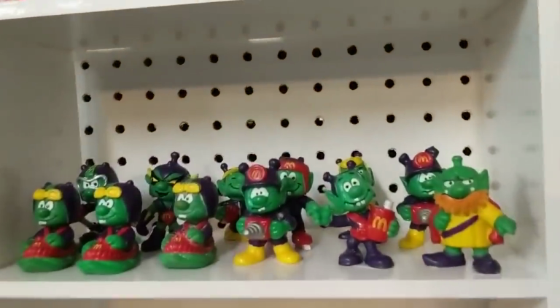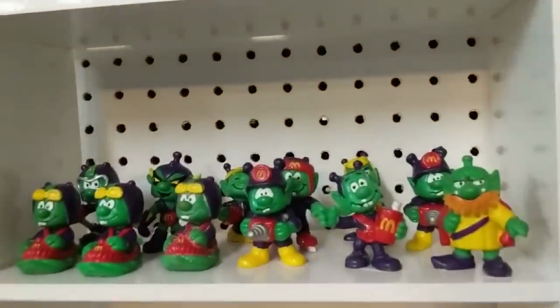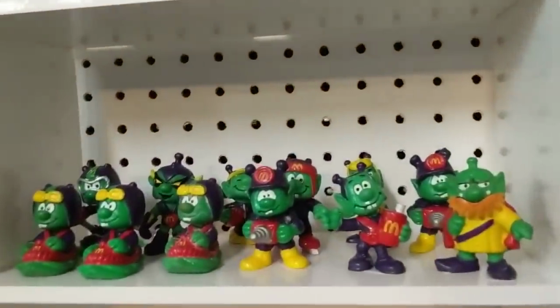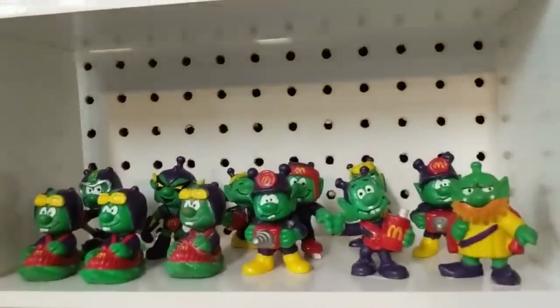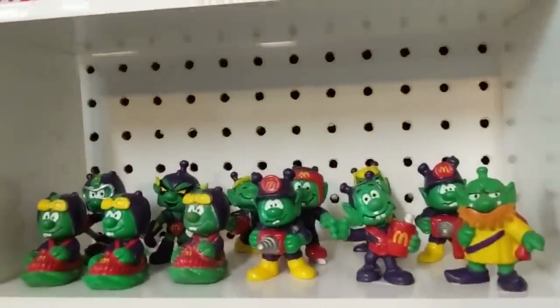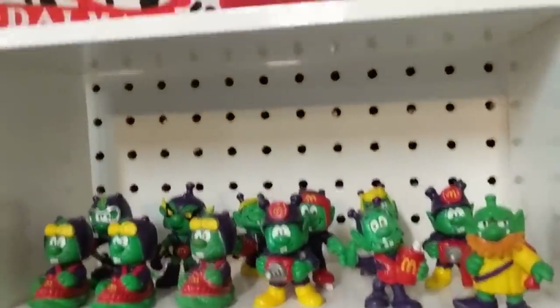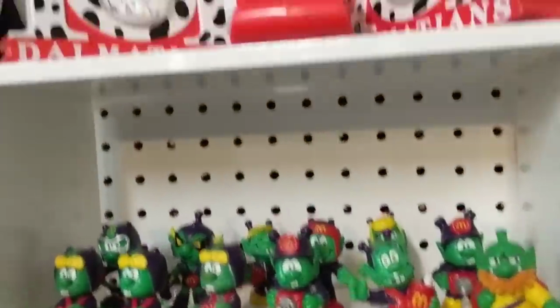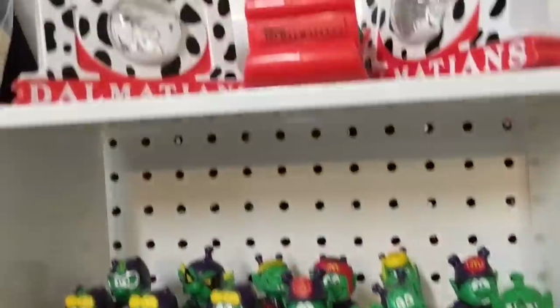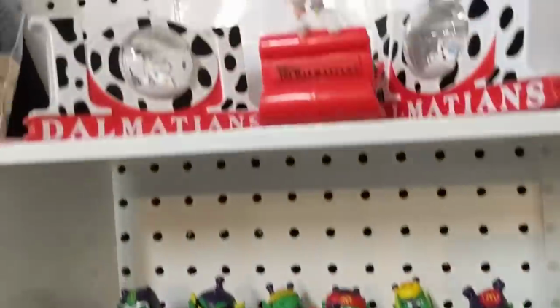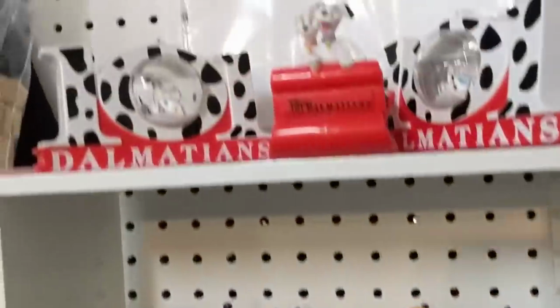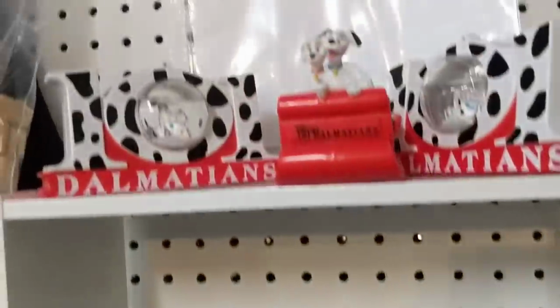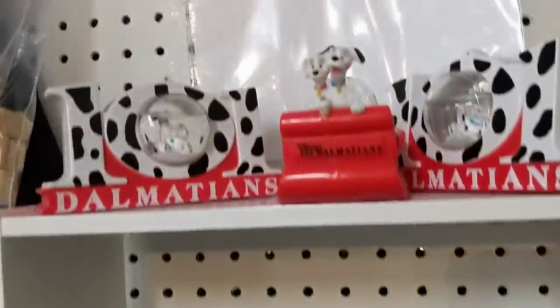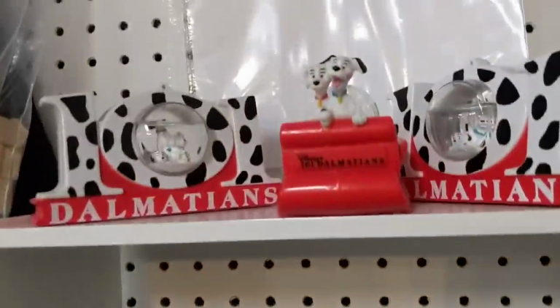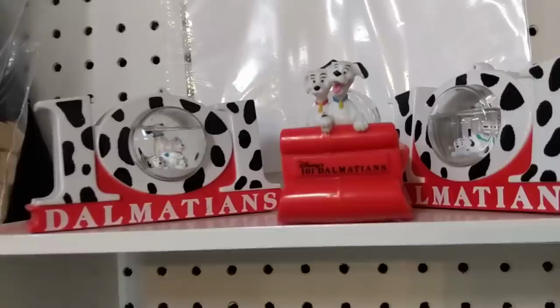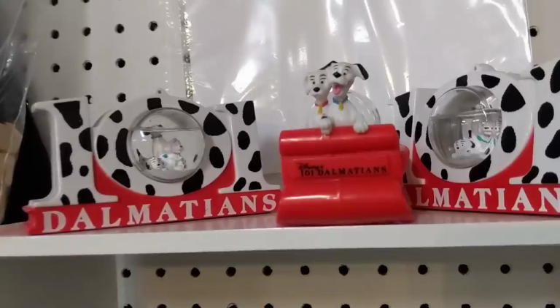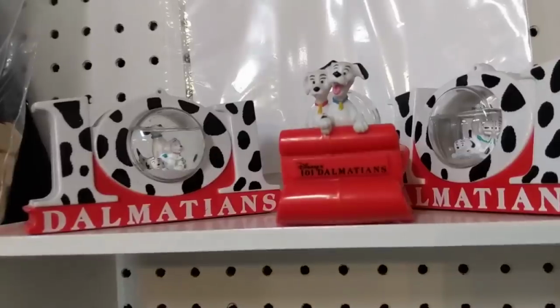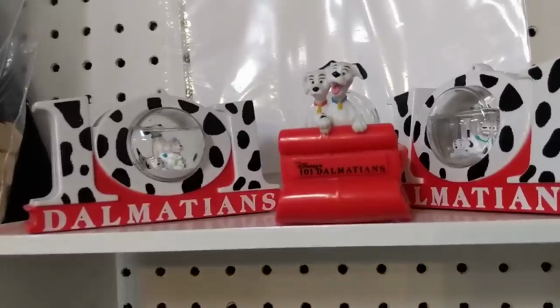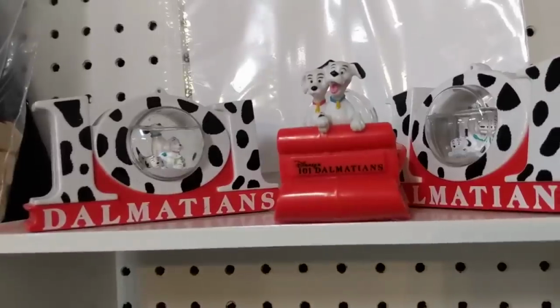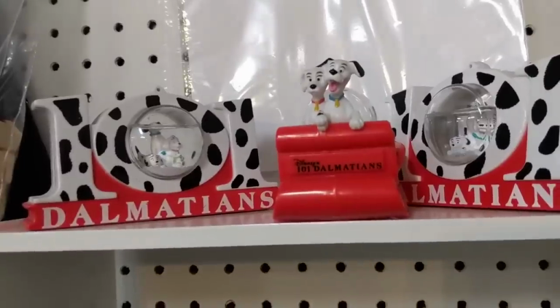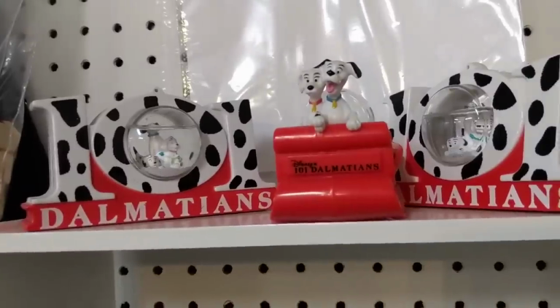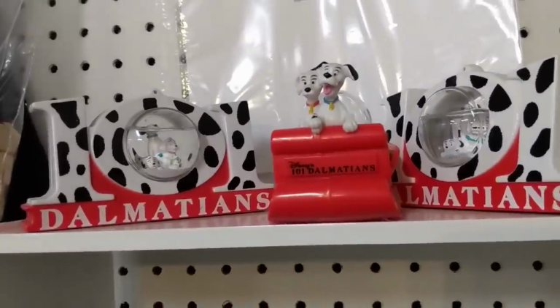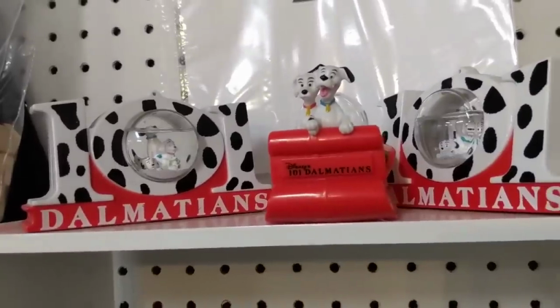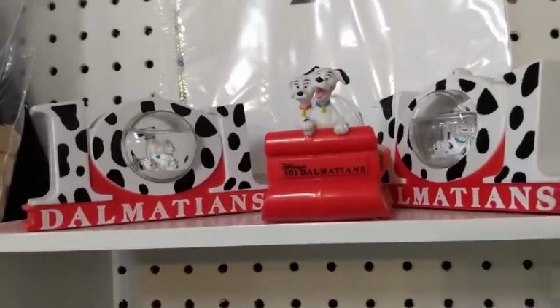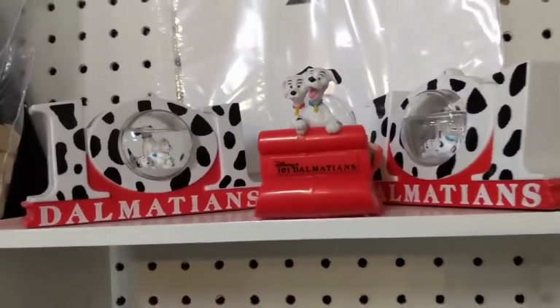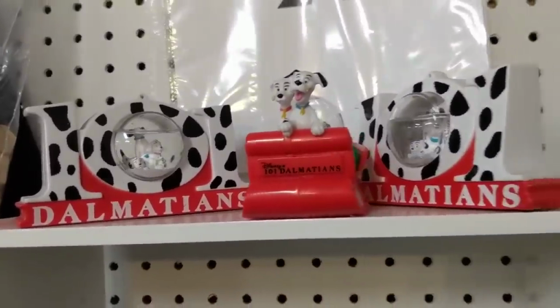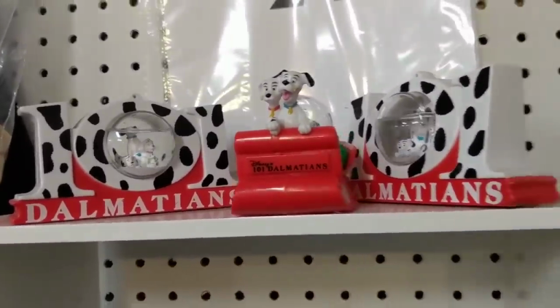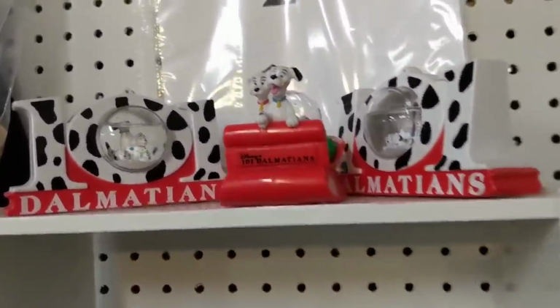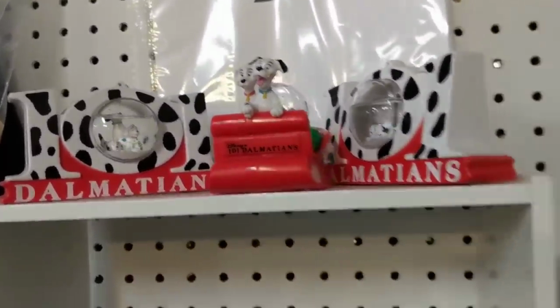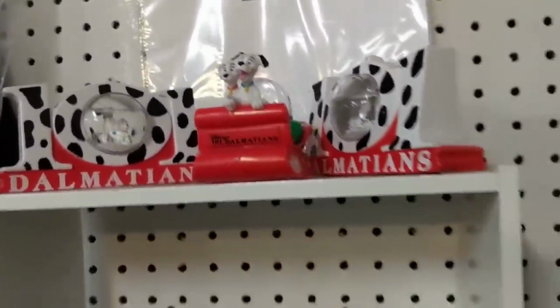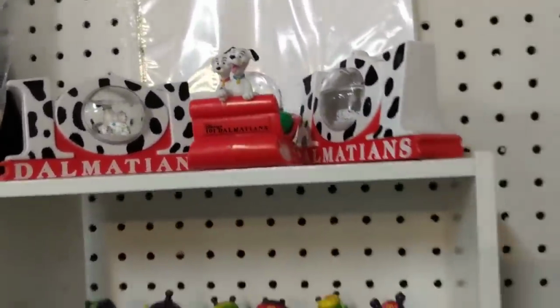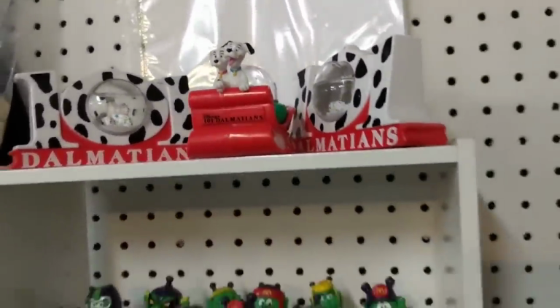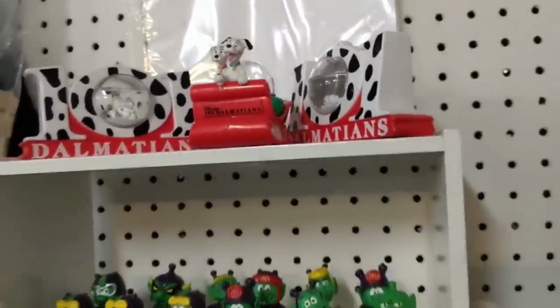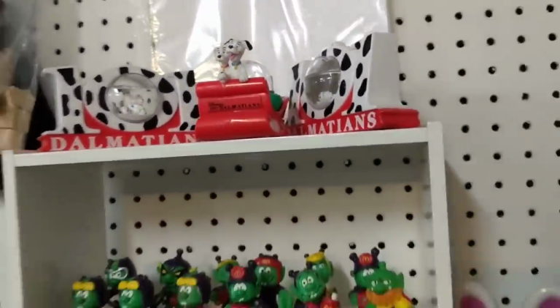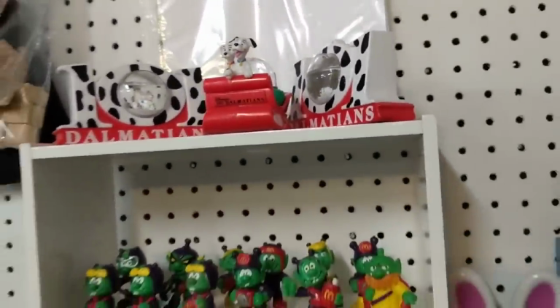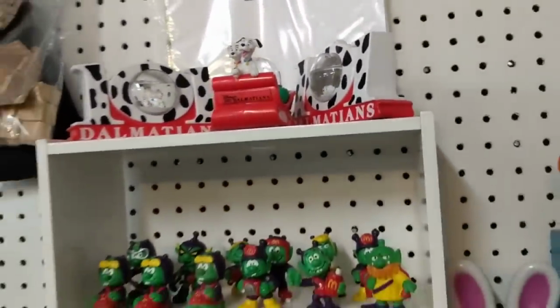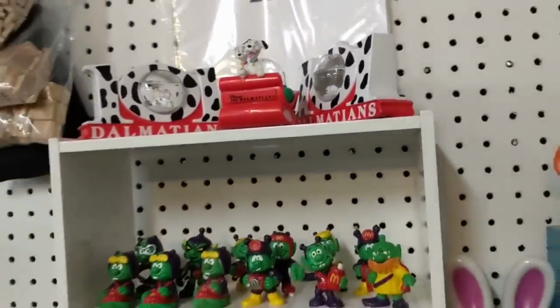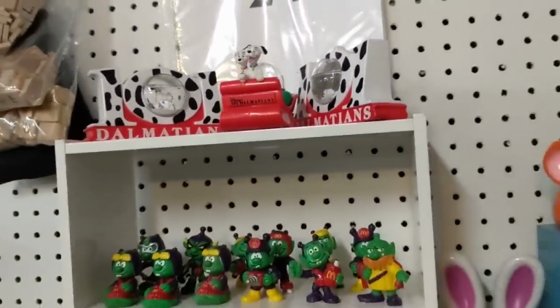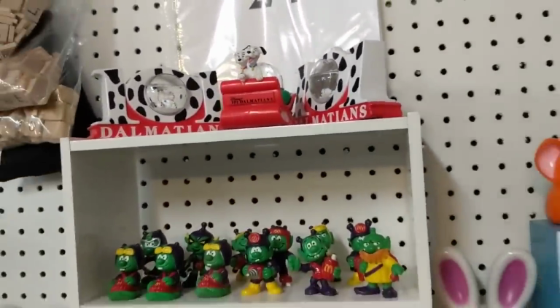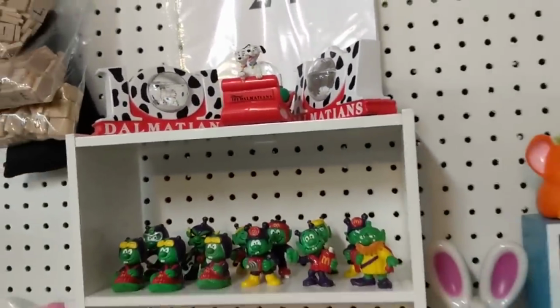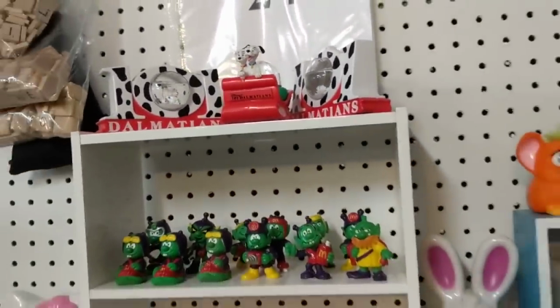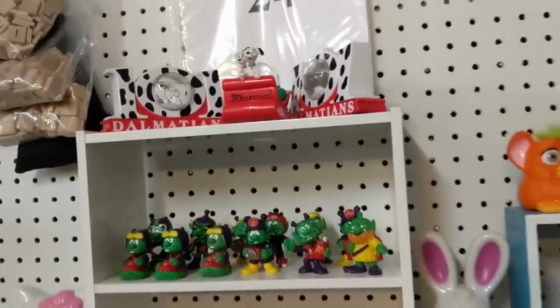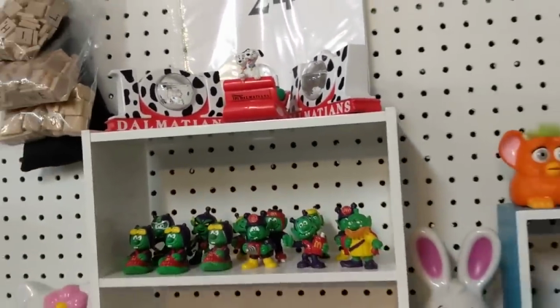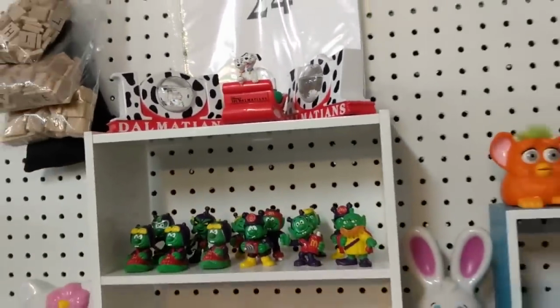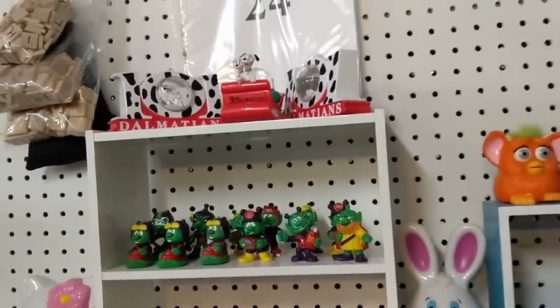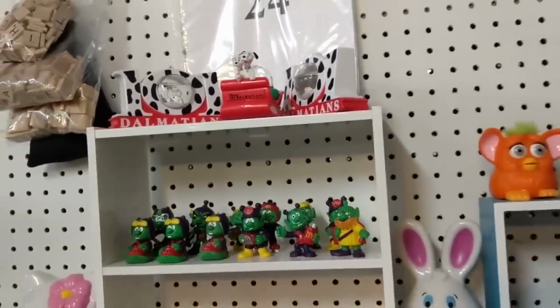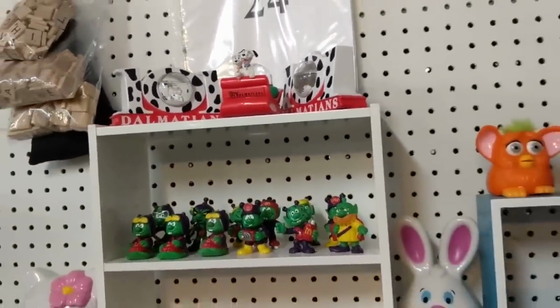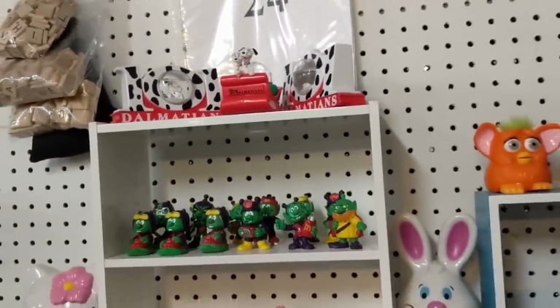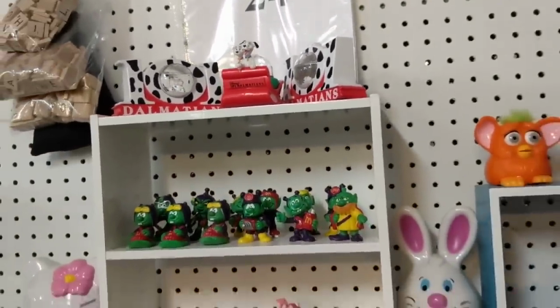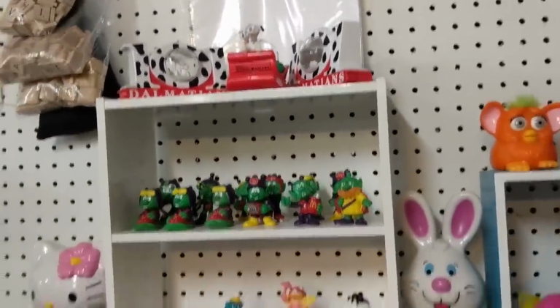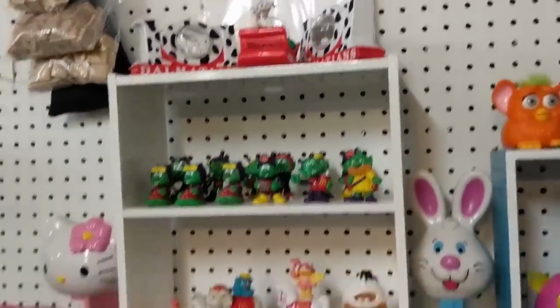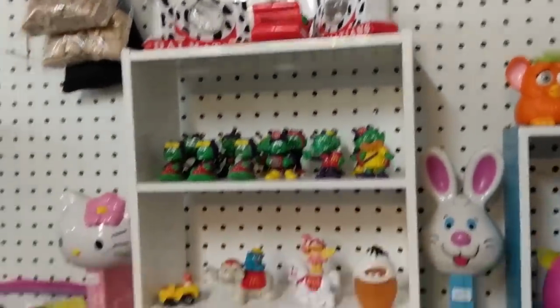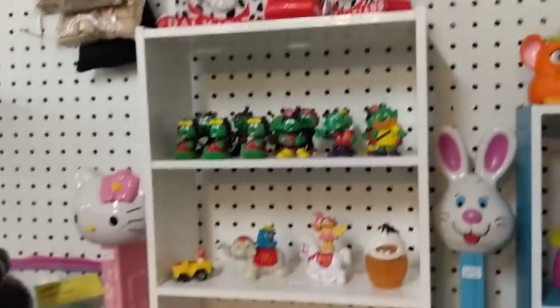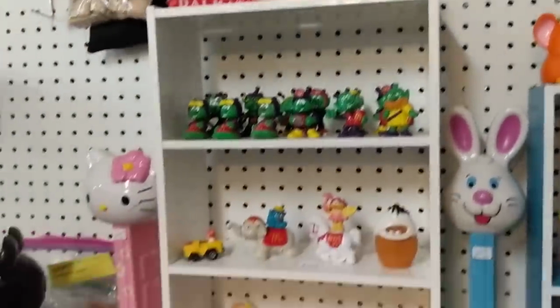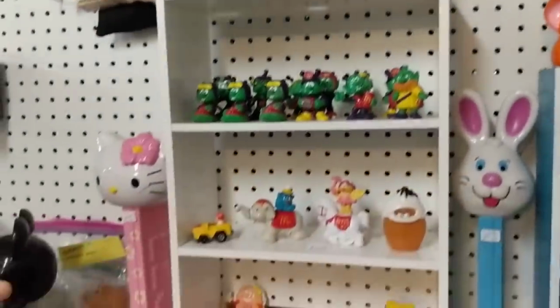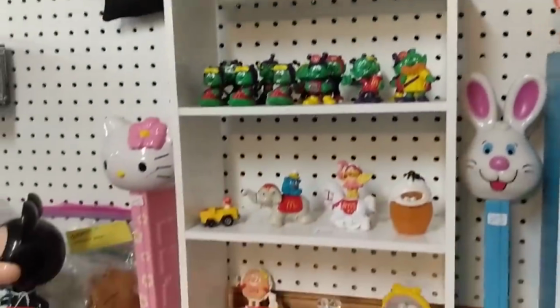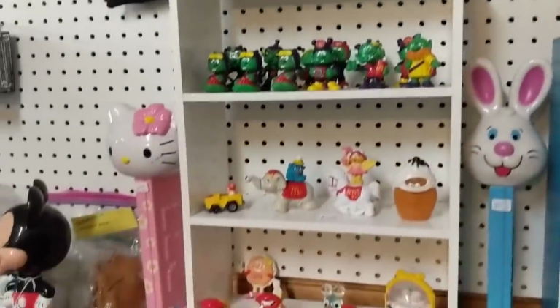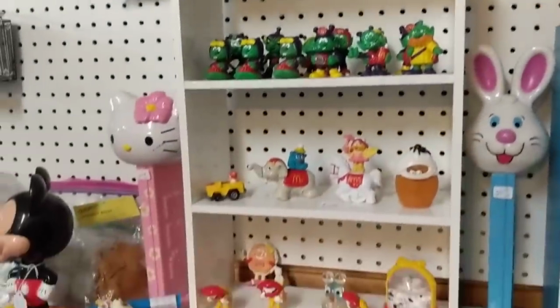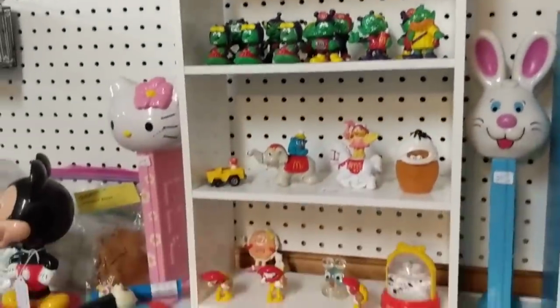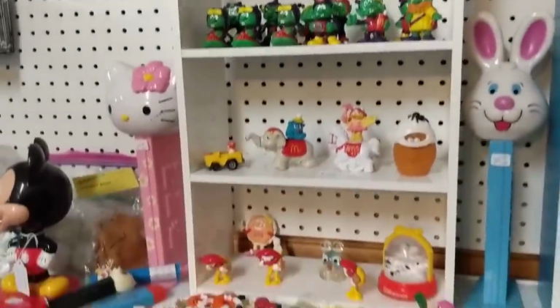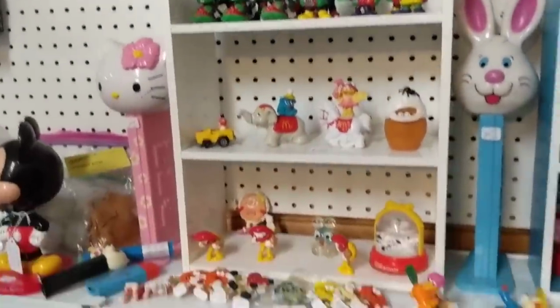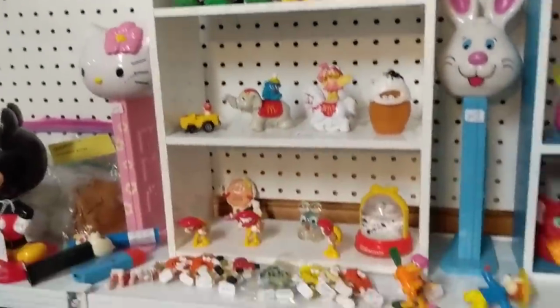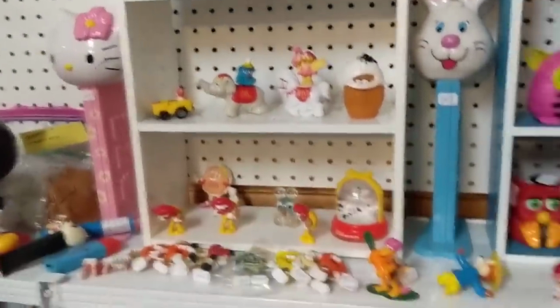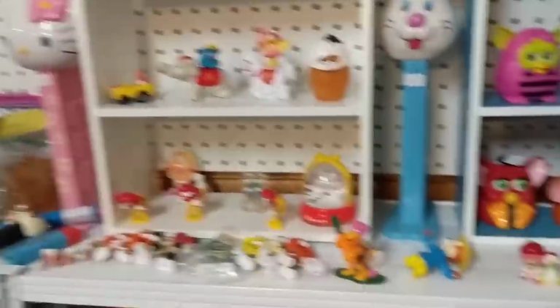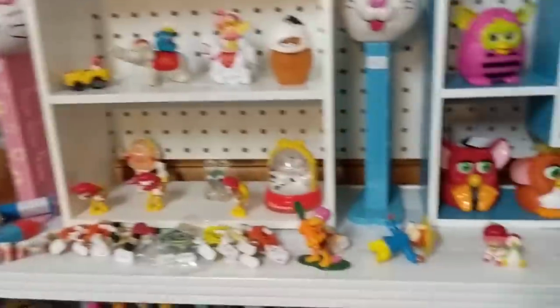Trolls — I used to collect those! I'd get them in Happy Meals and then throw them on the floor.